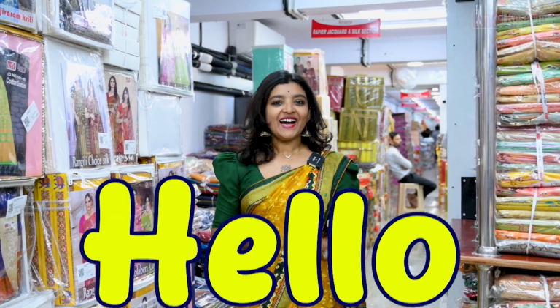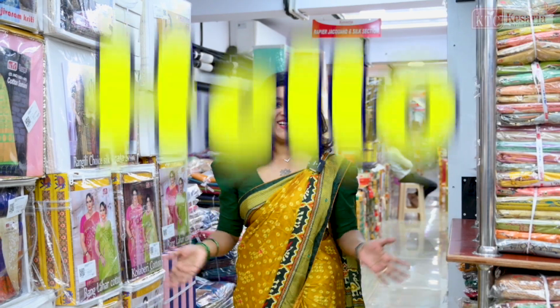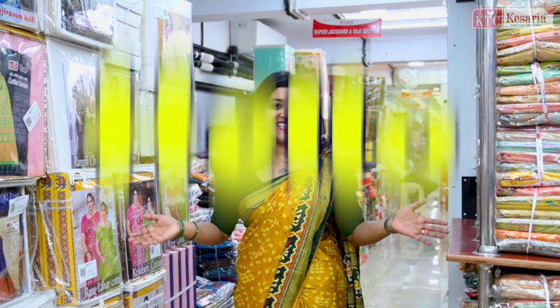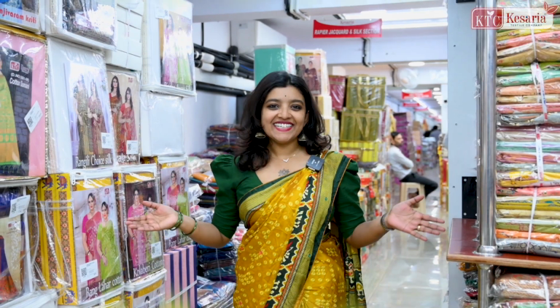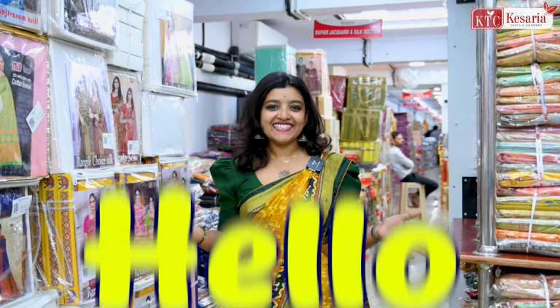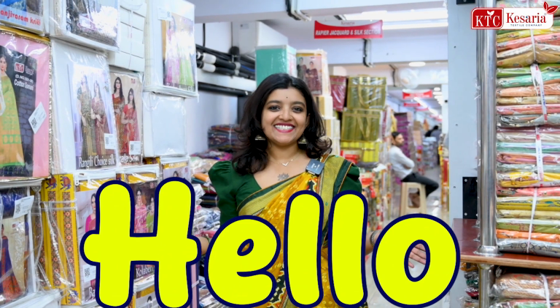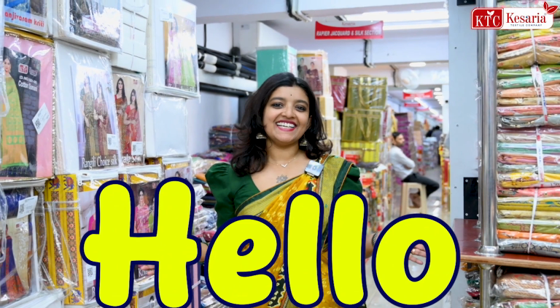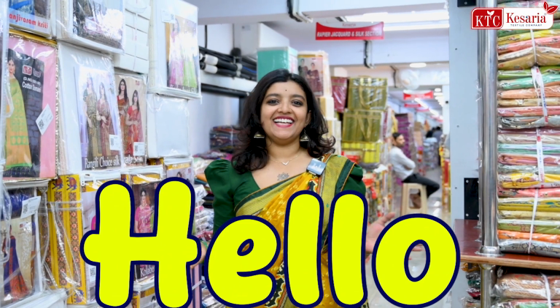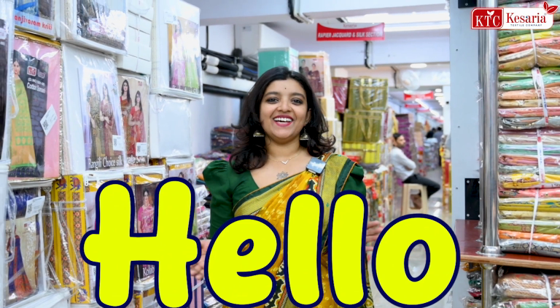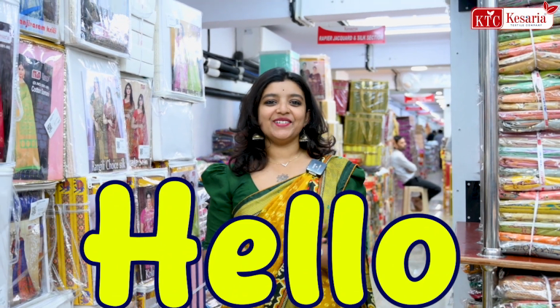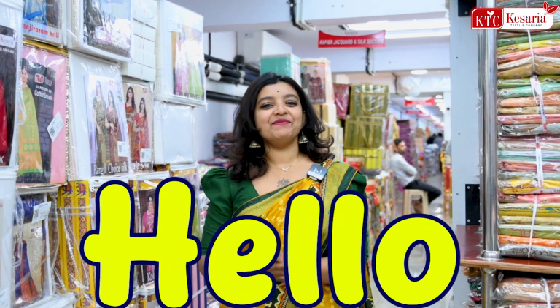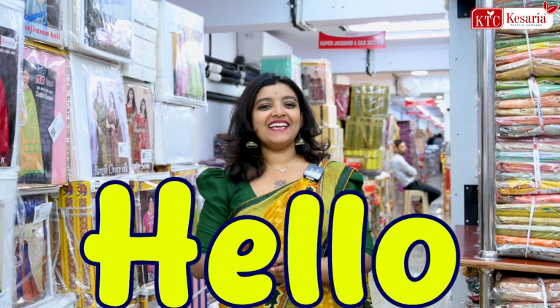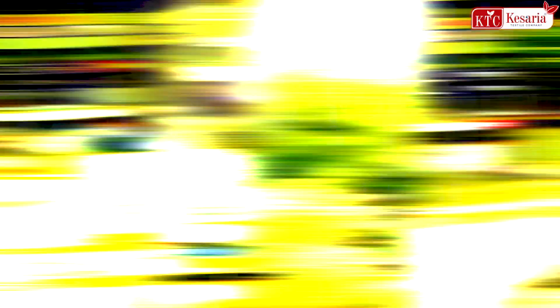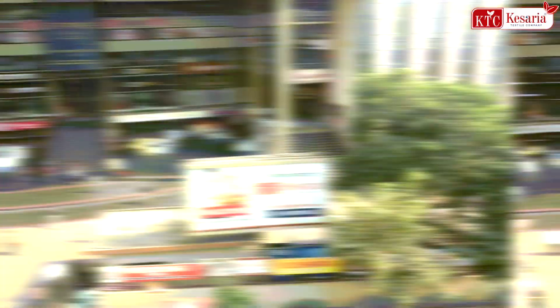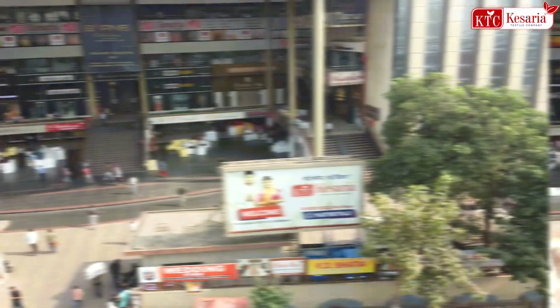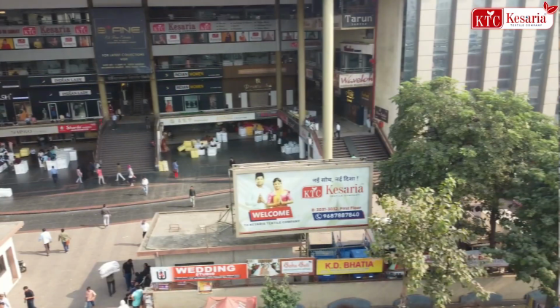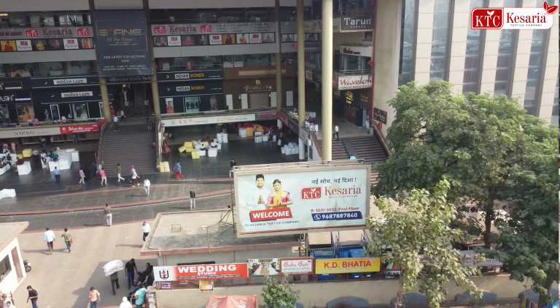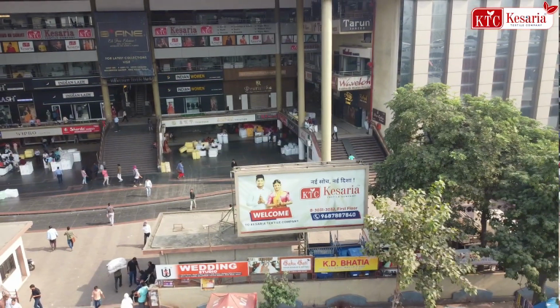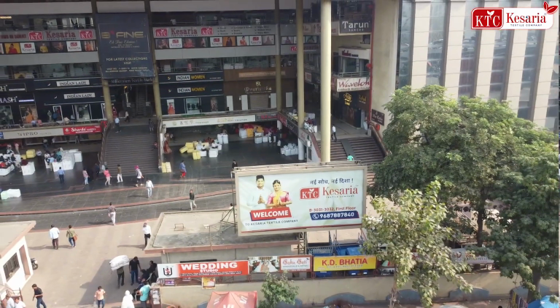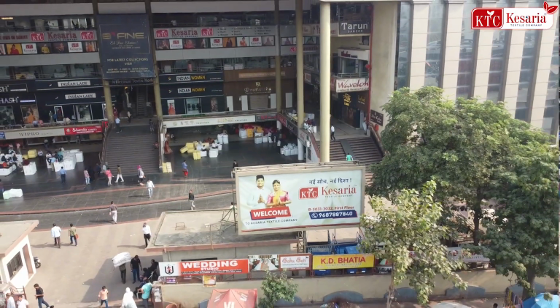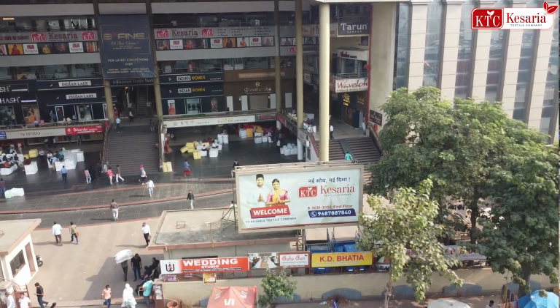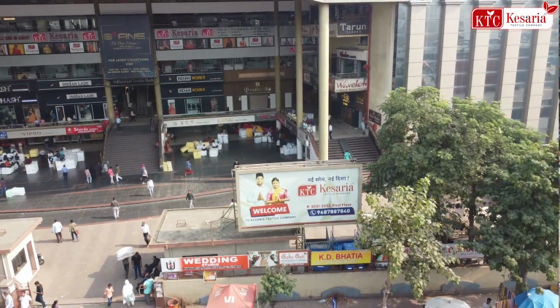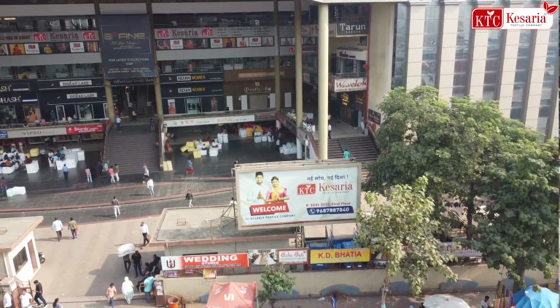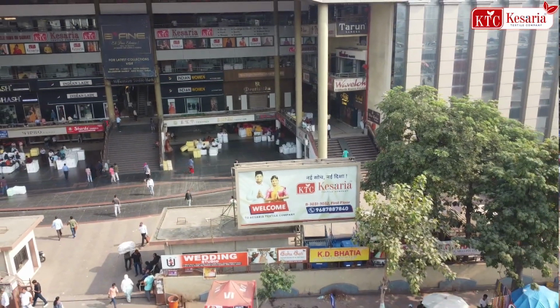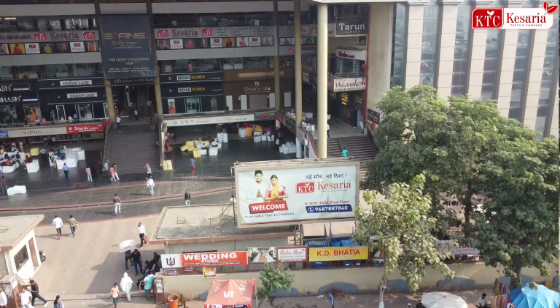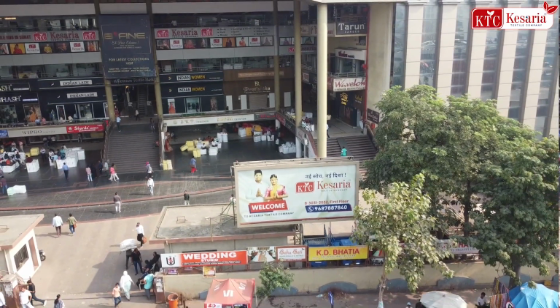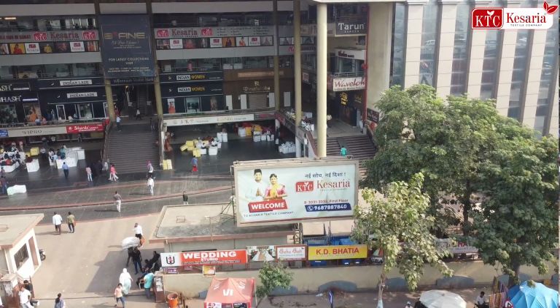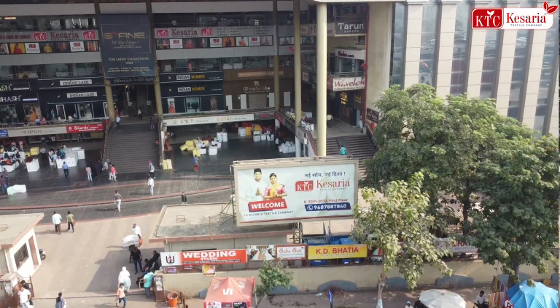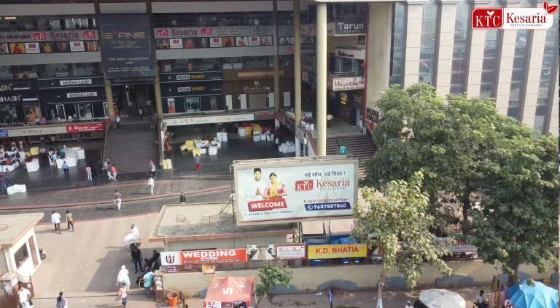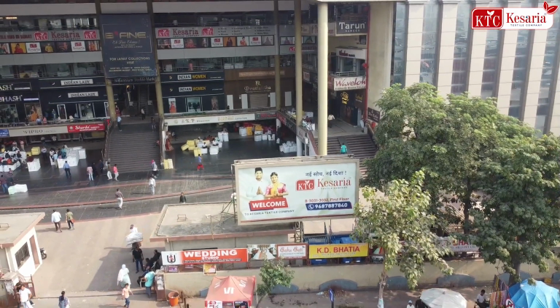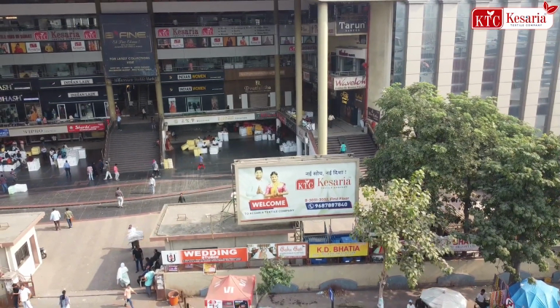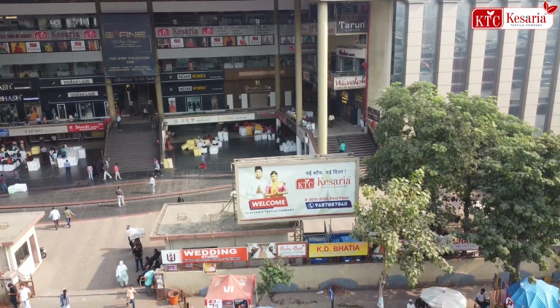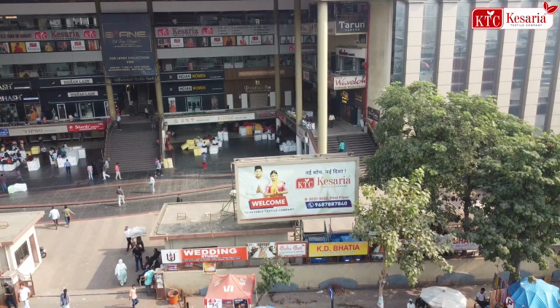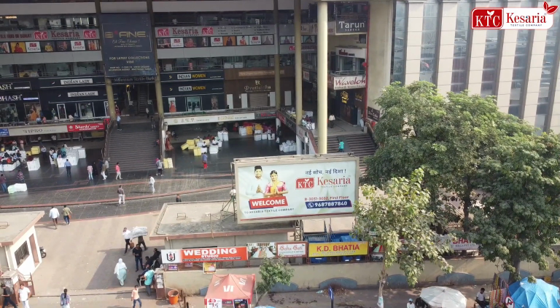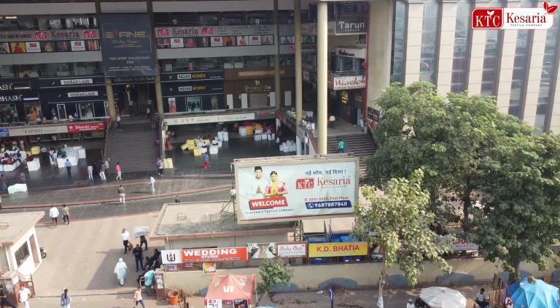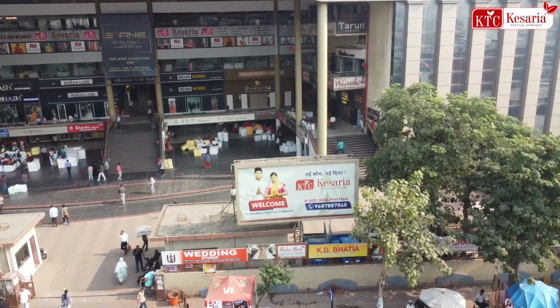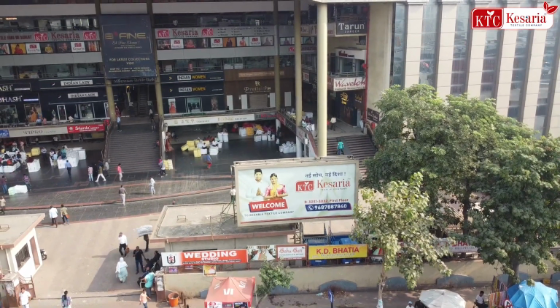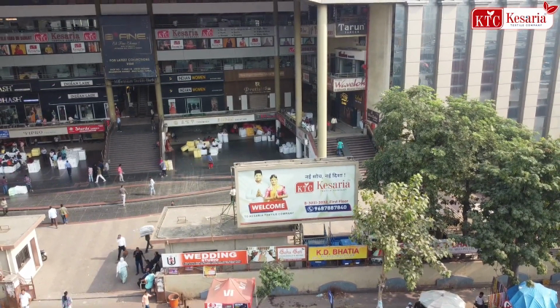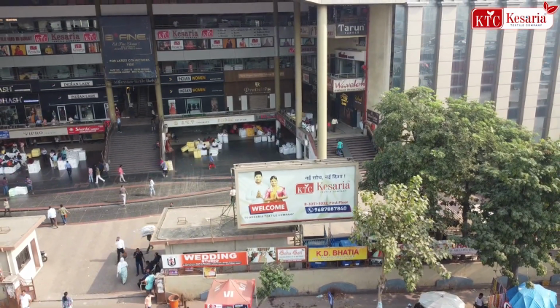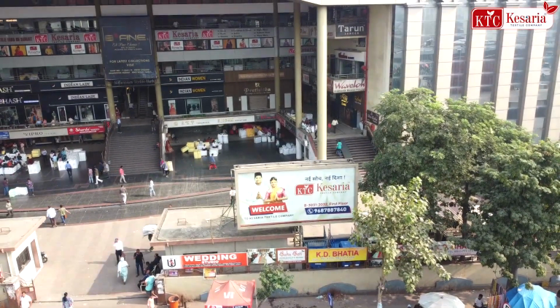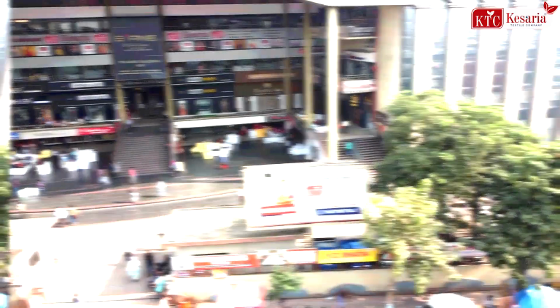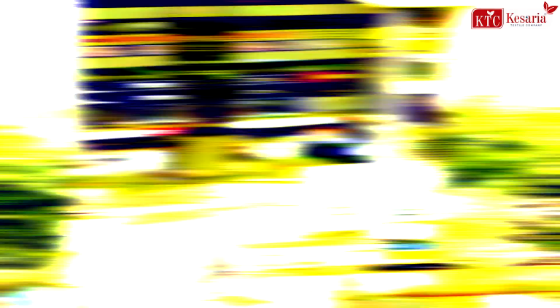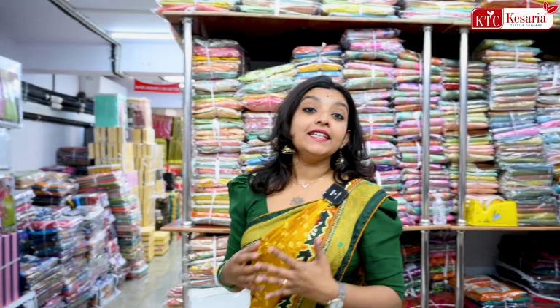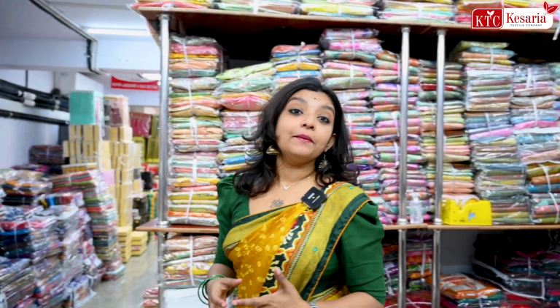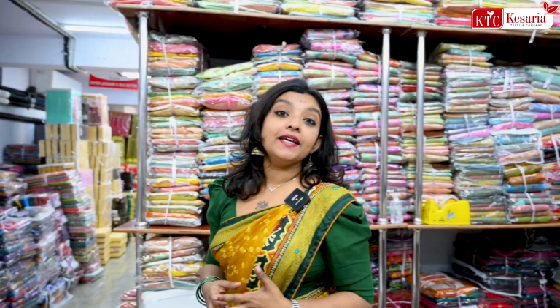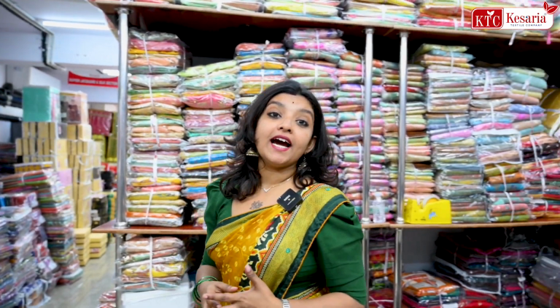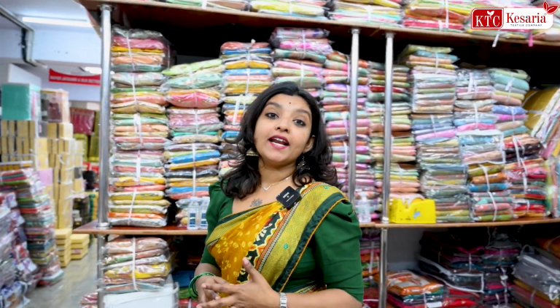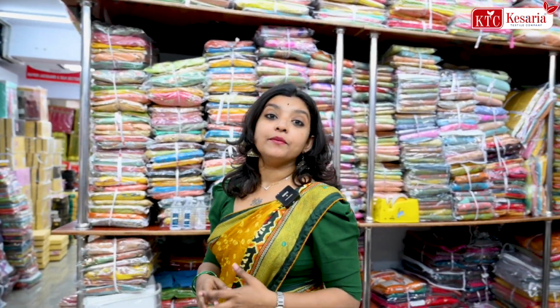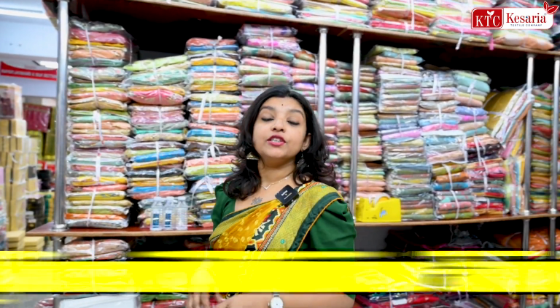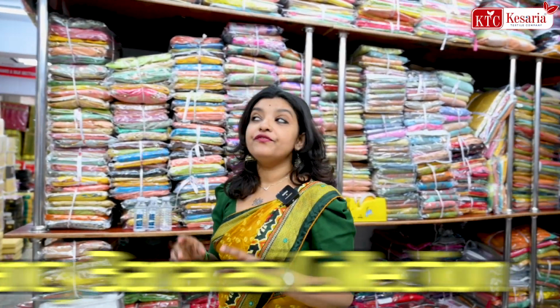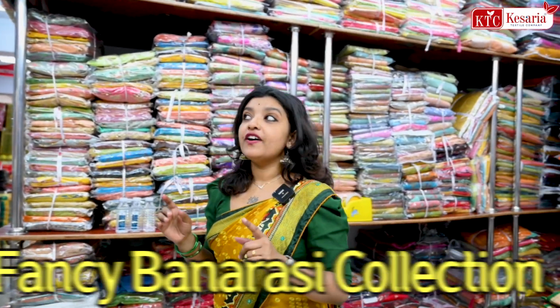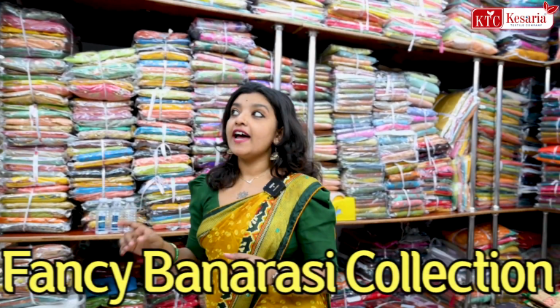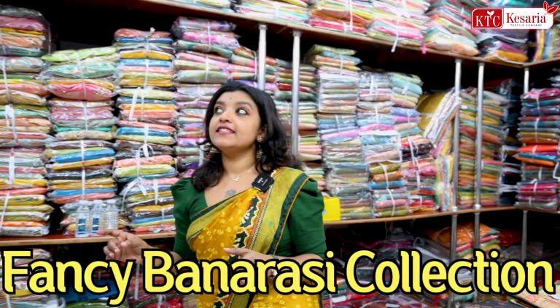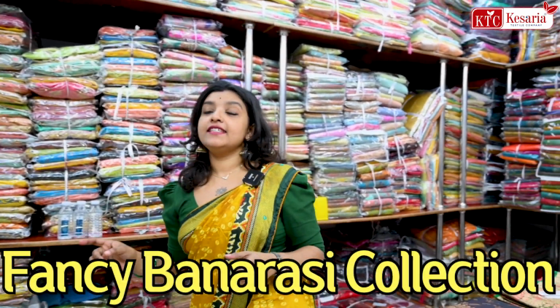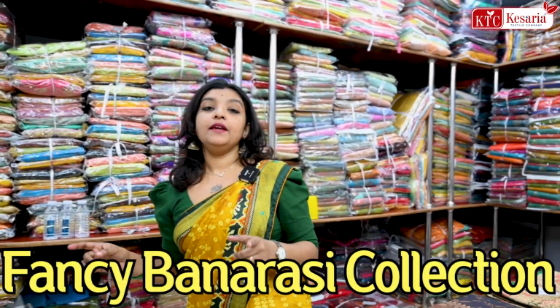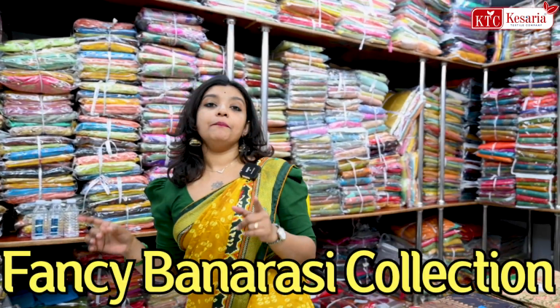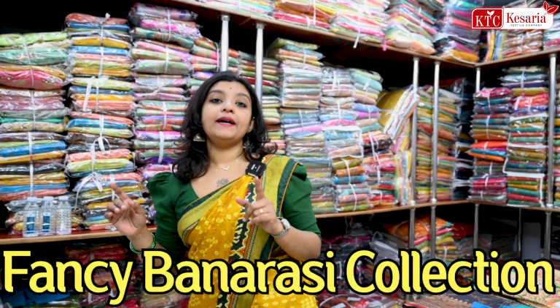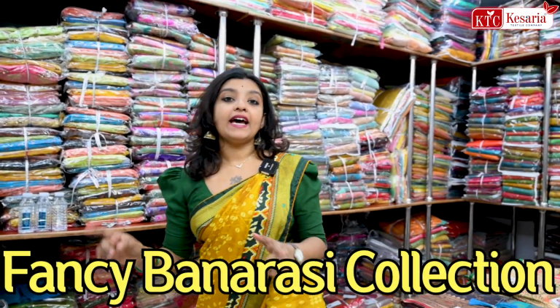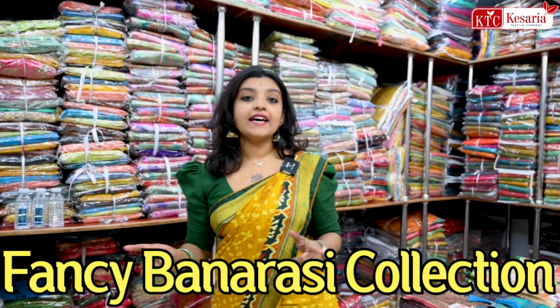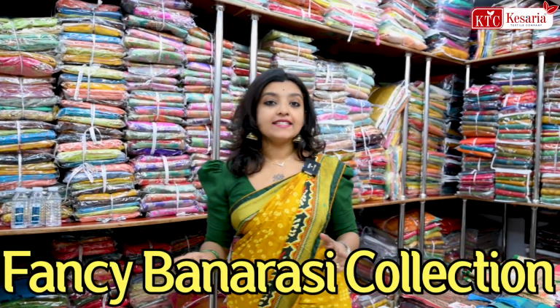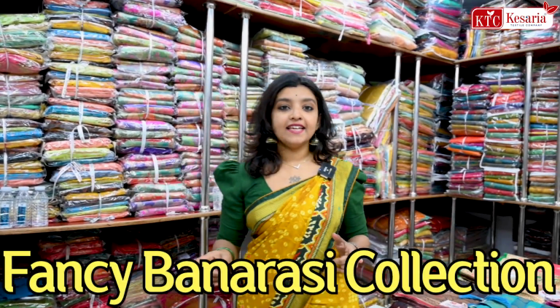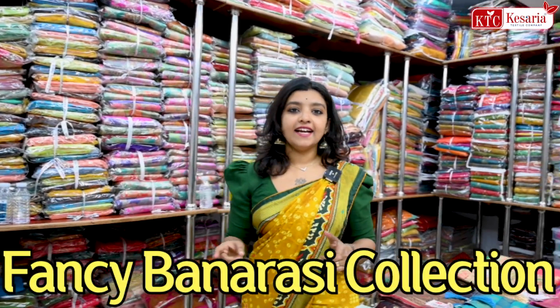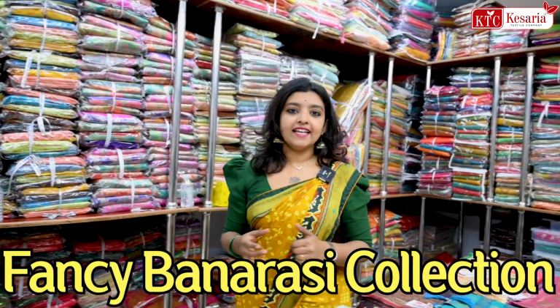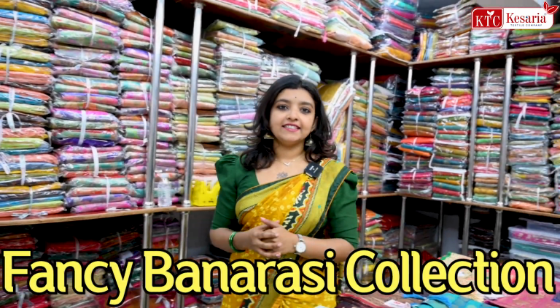Hello guys, welcome to KSRXS Company. Welcome to this video. My name is Nidu. Now, this is a fancy Banarasi collection.